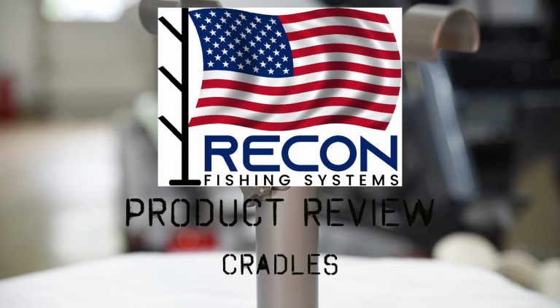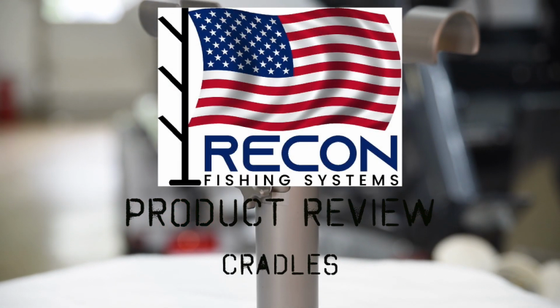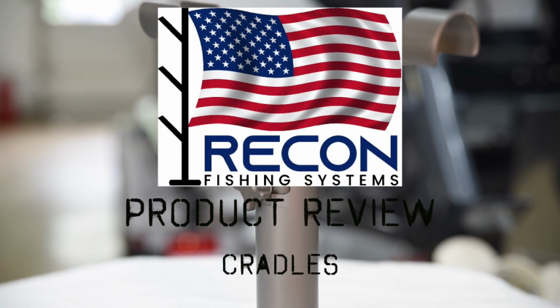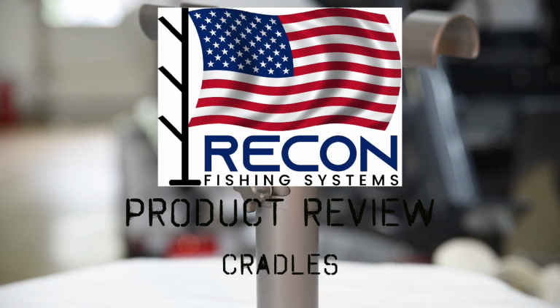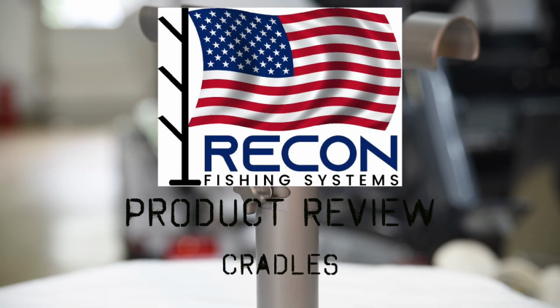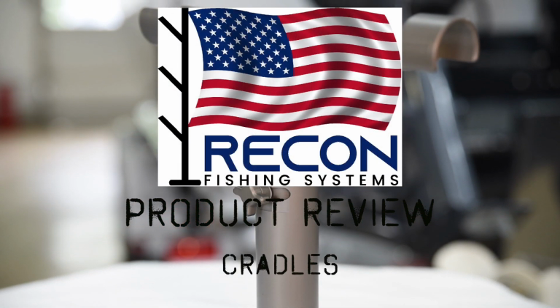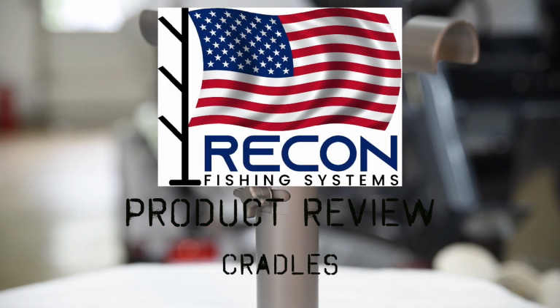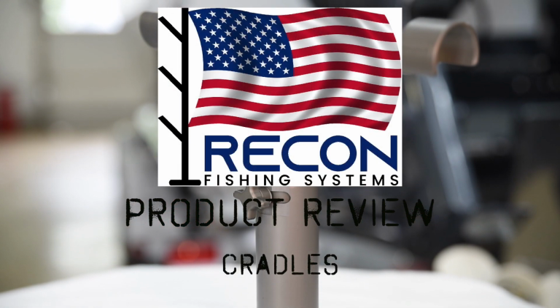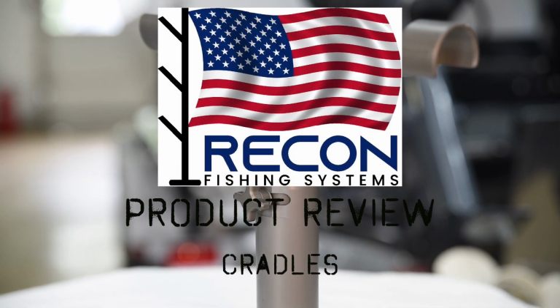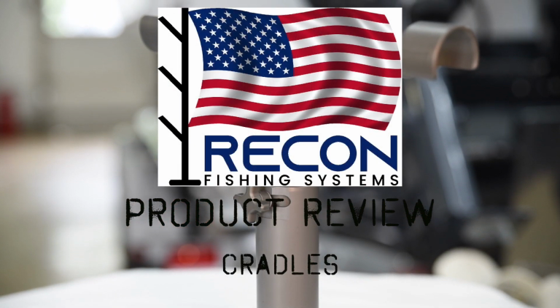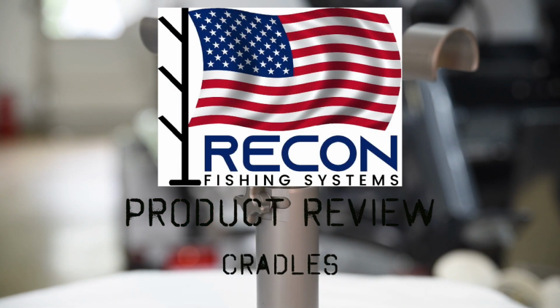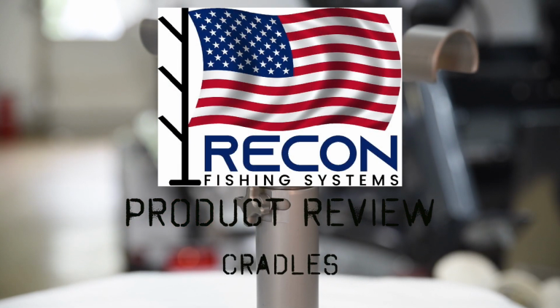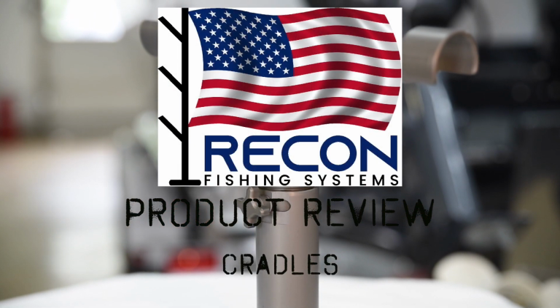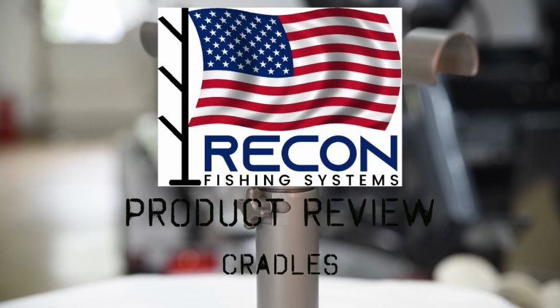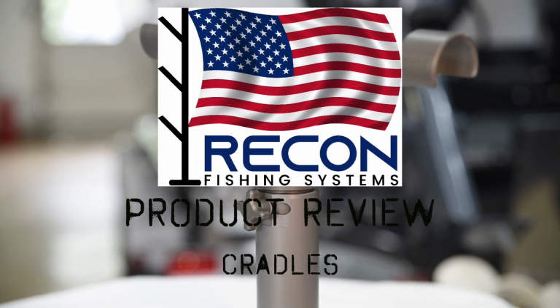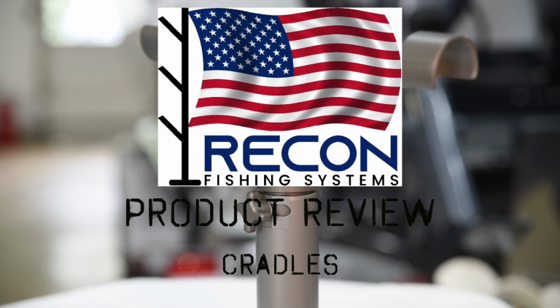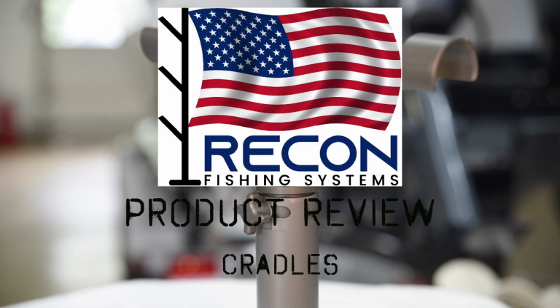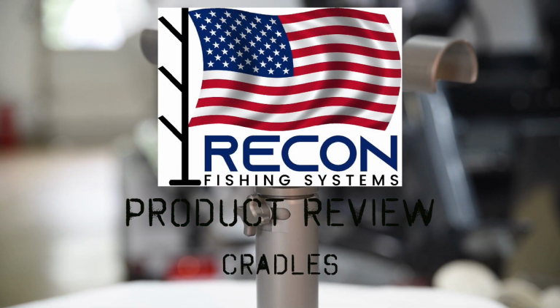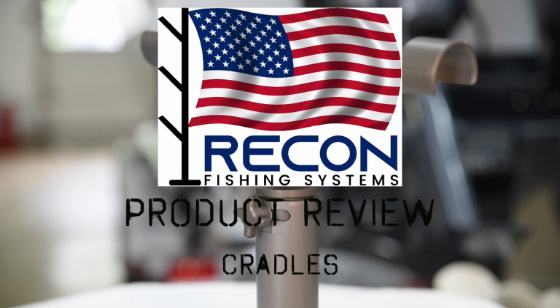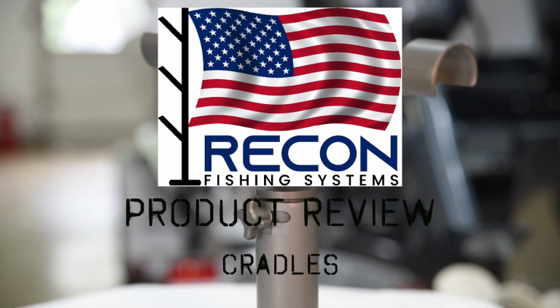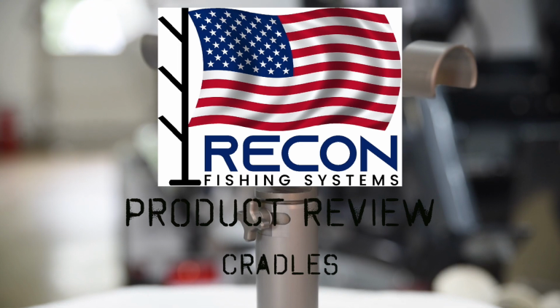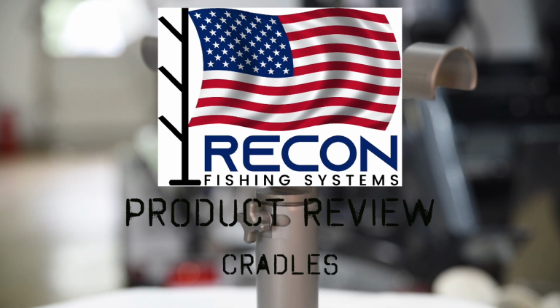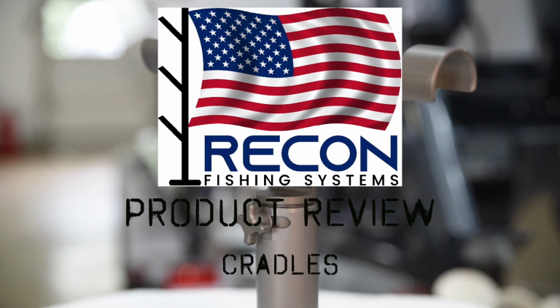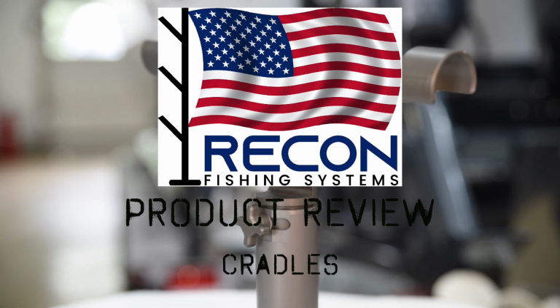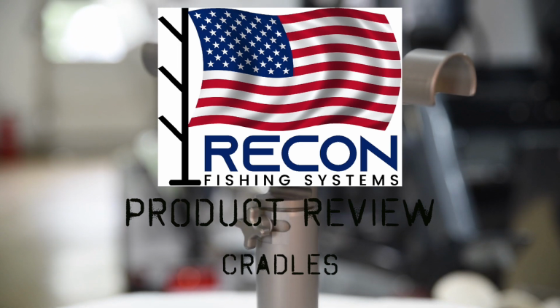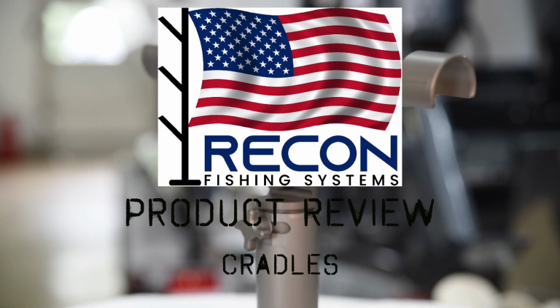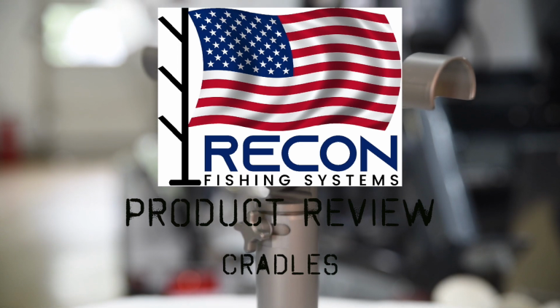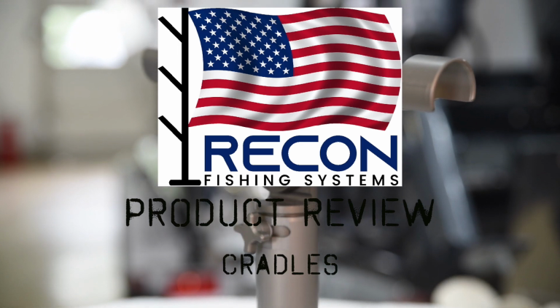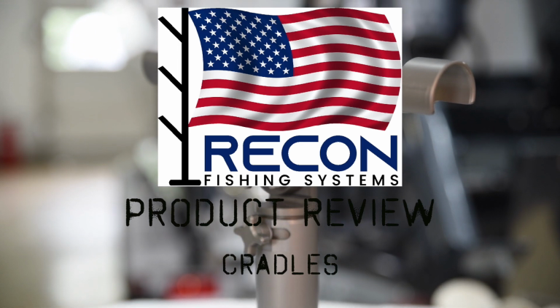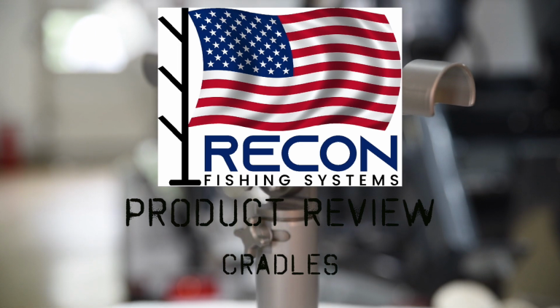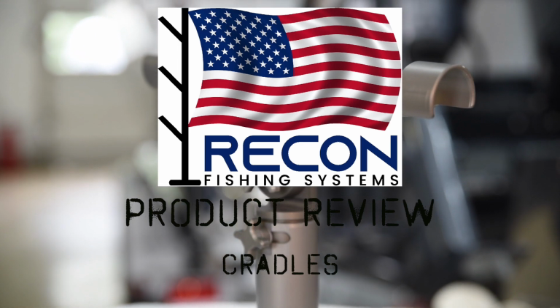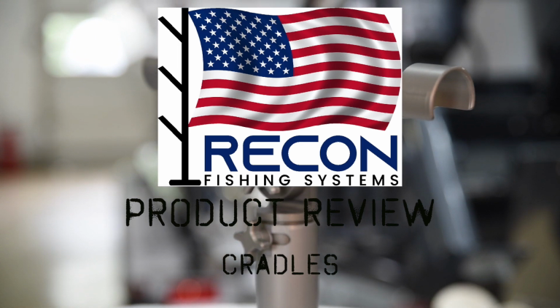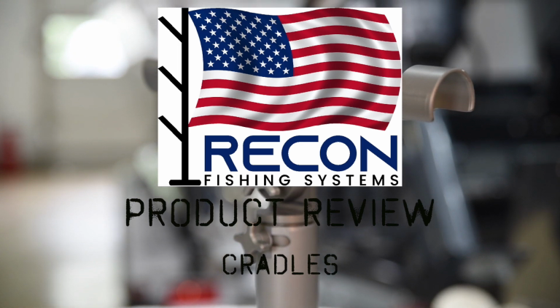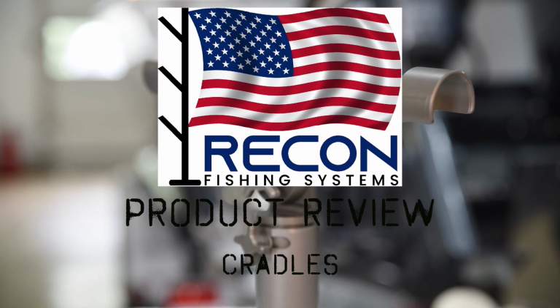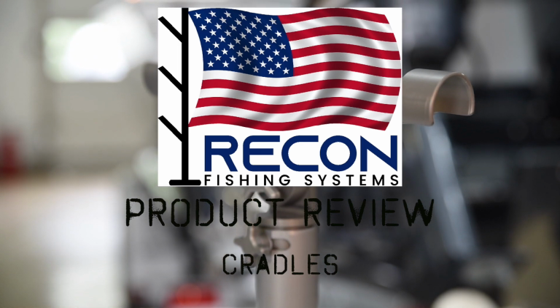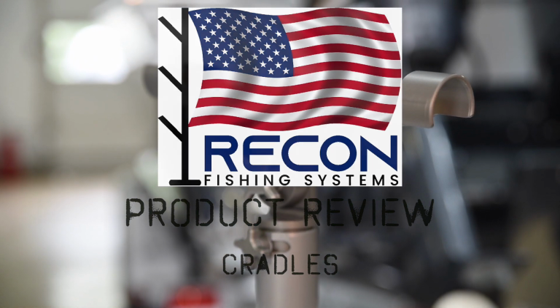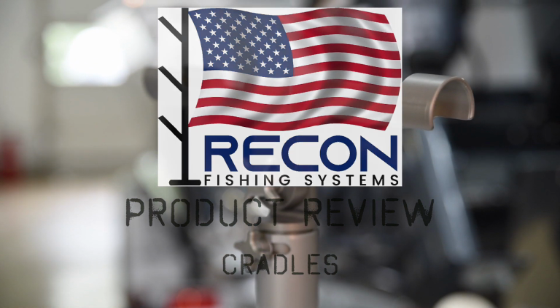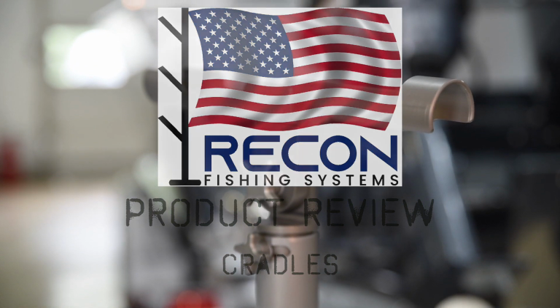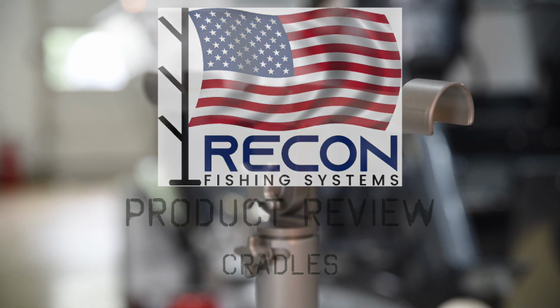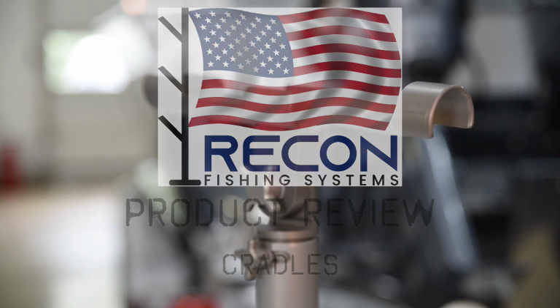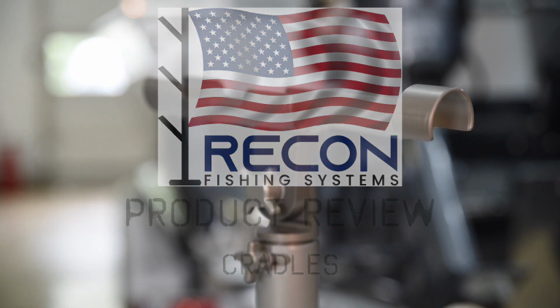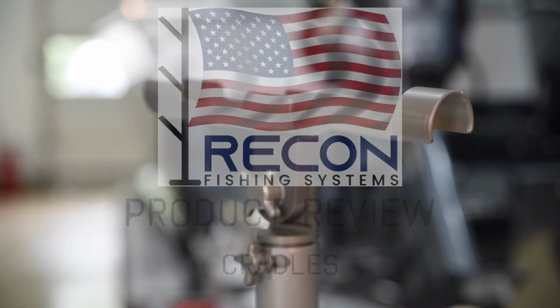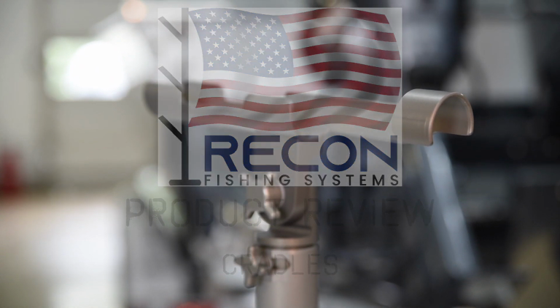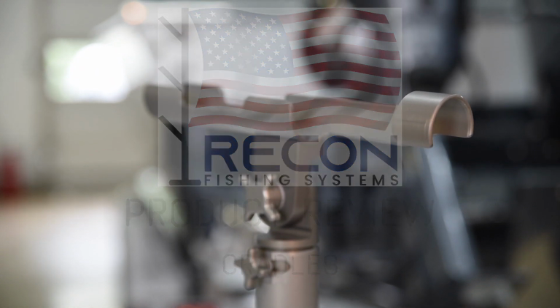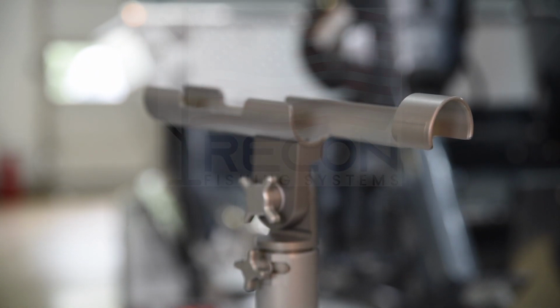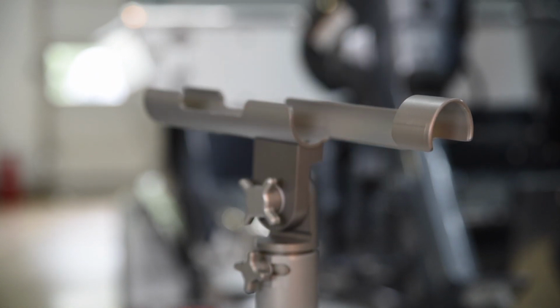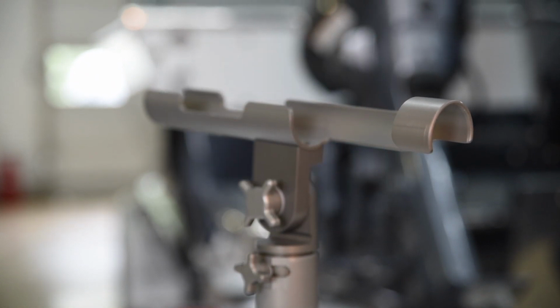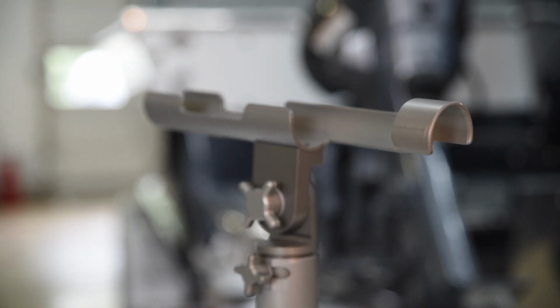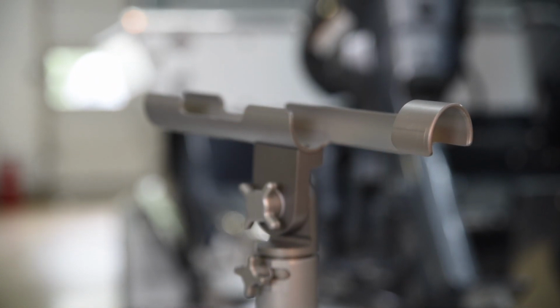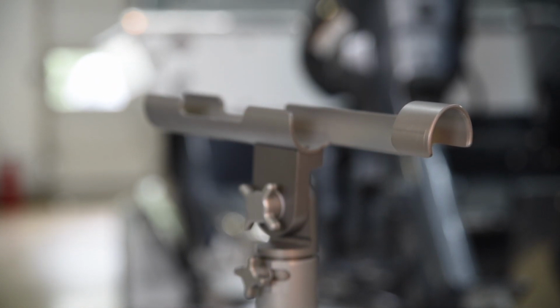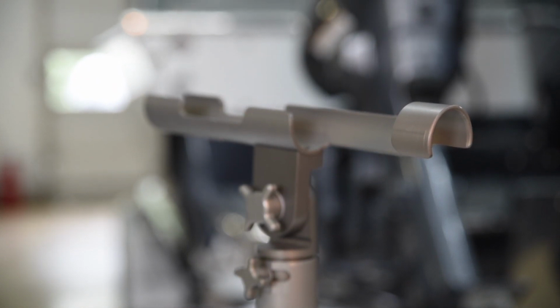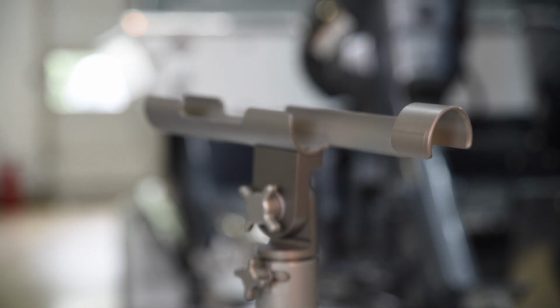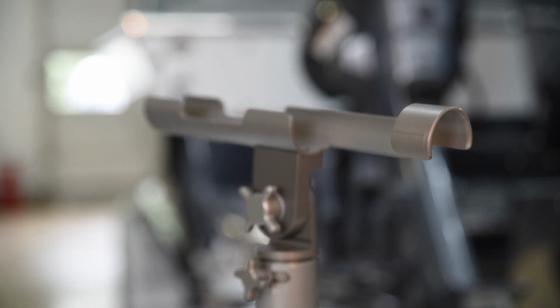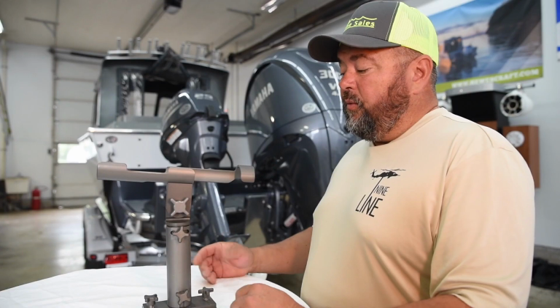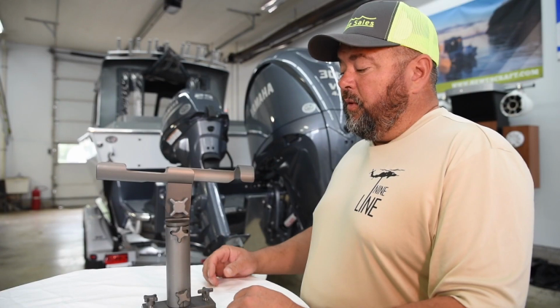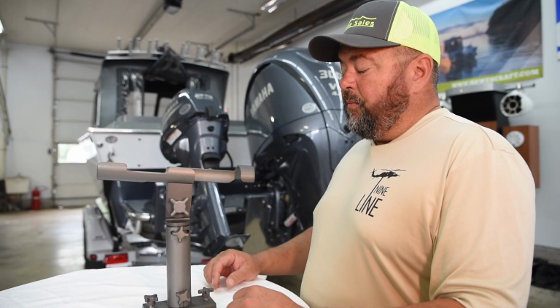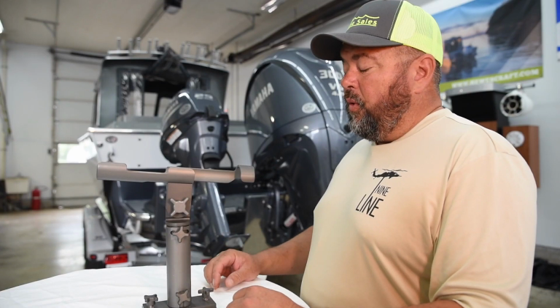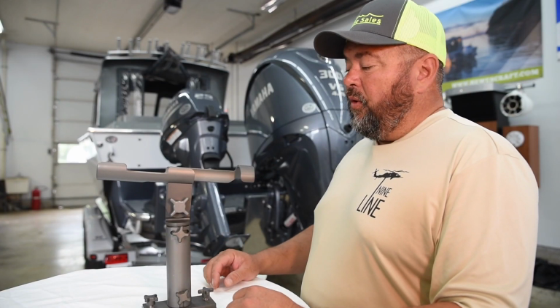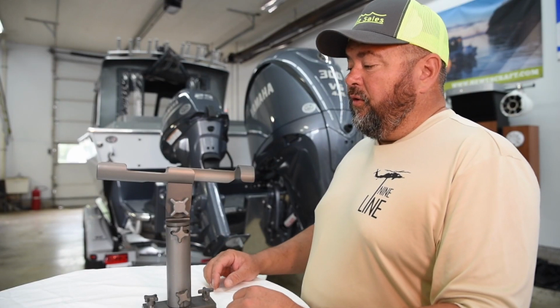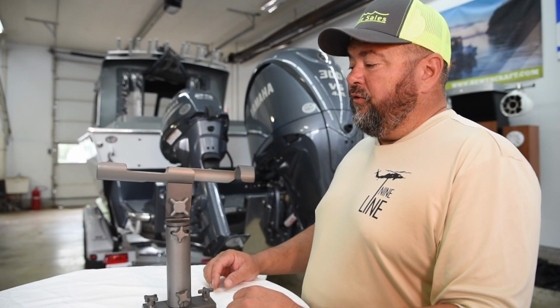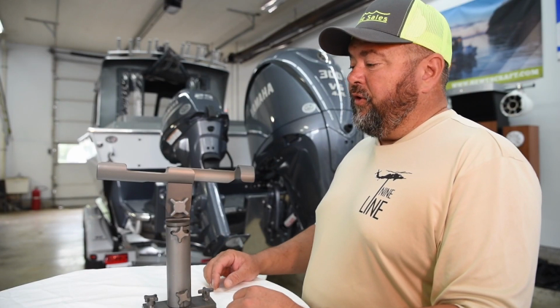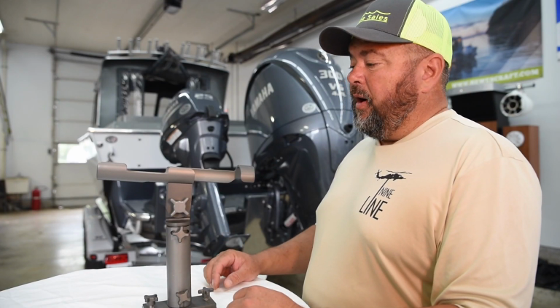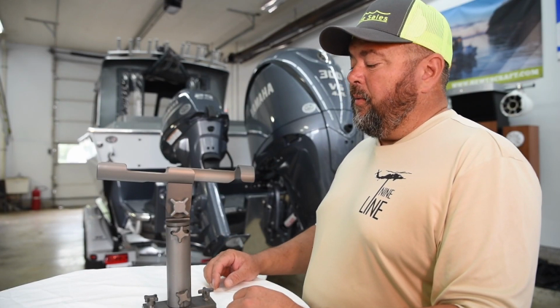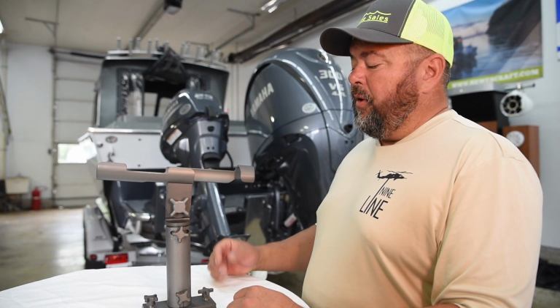This is Recon Fishing Systems Cradles. Our cradles are sold in sets with port and starboard.